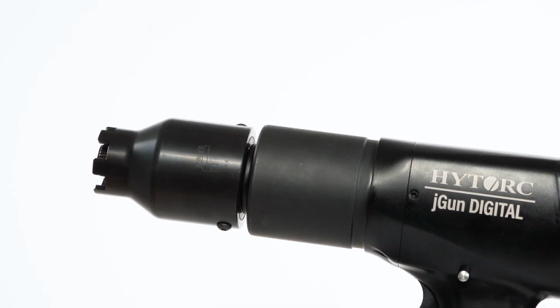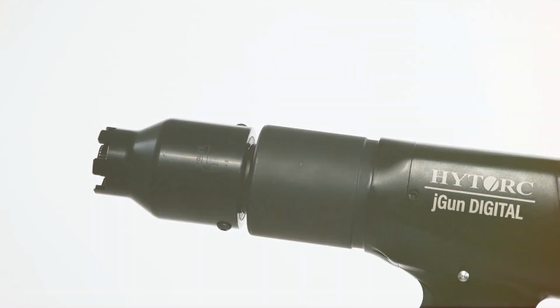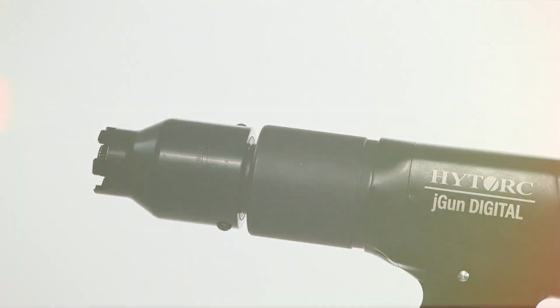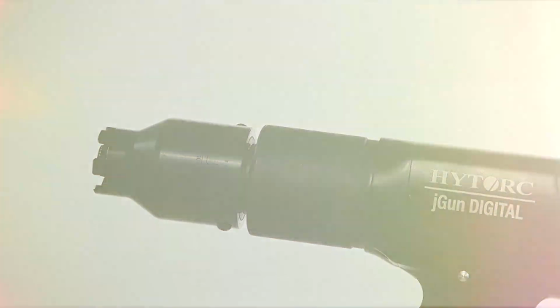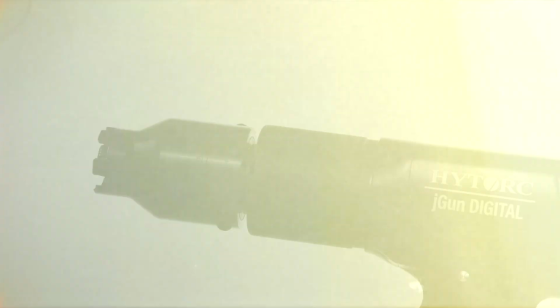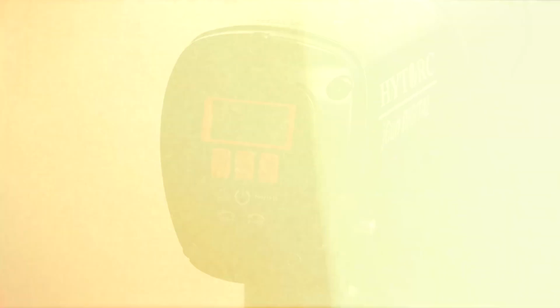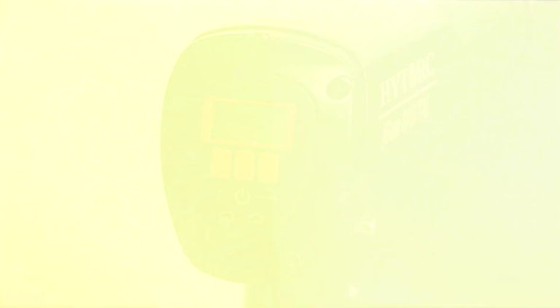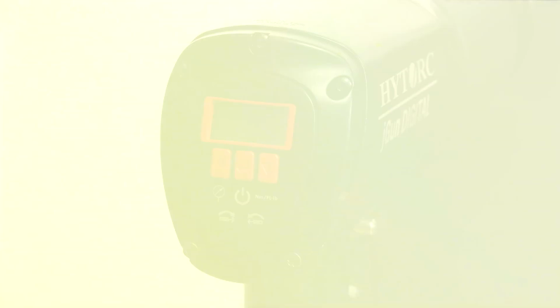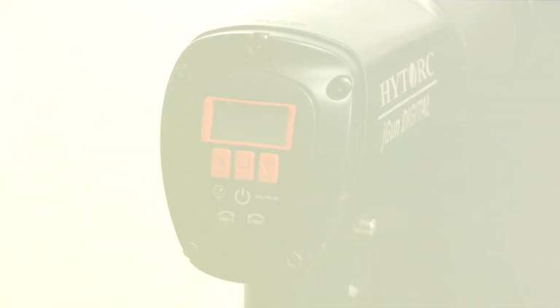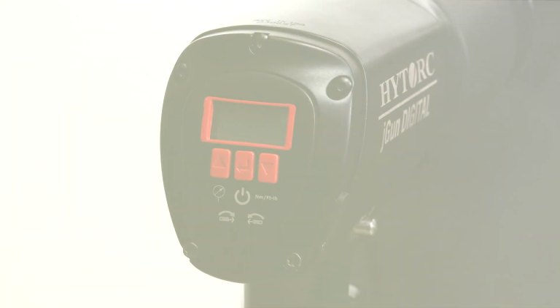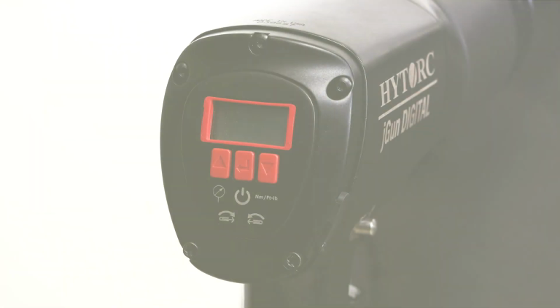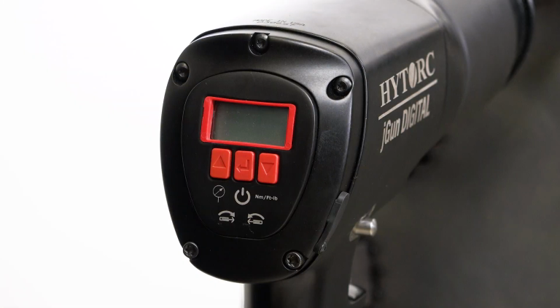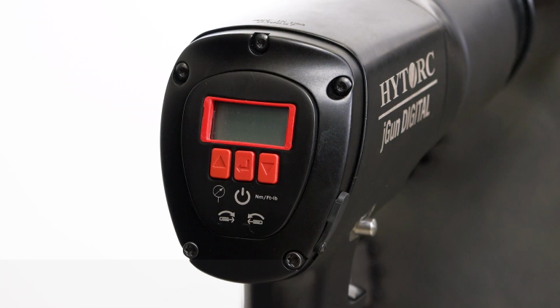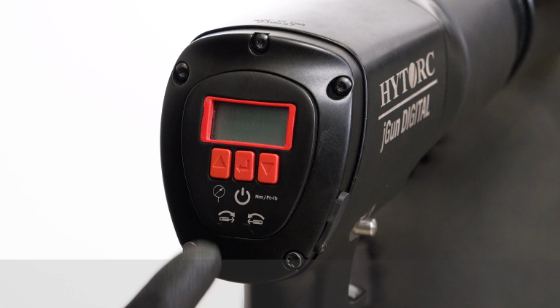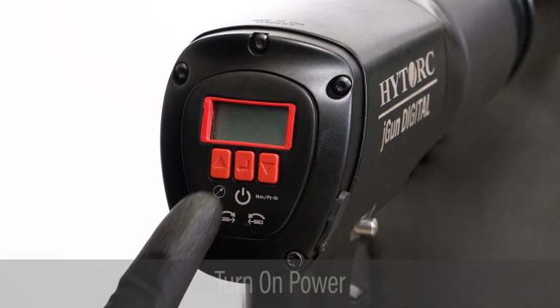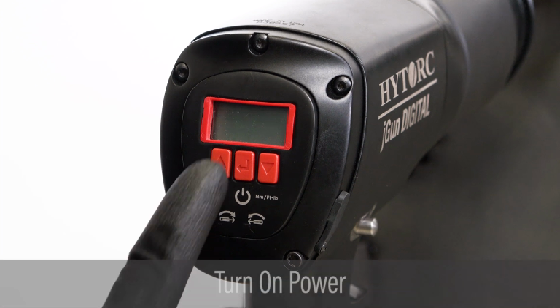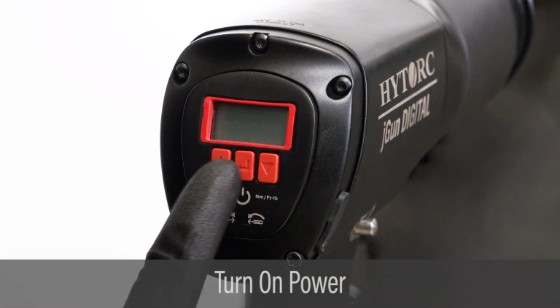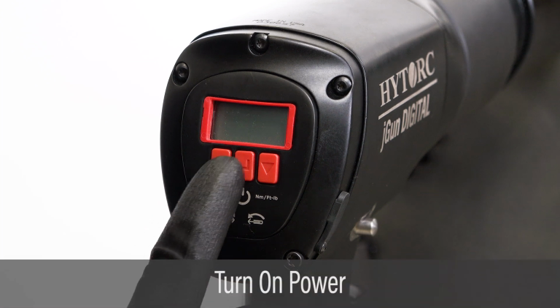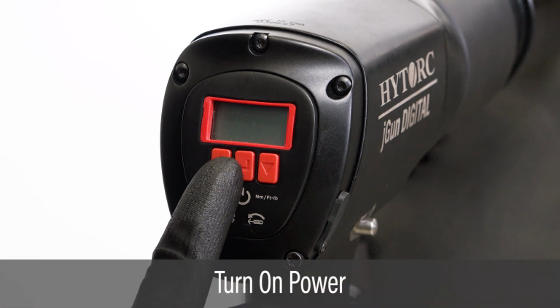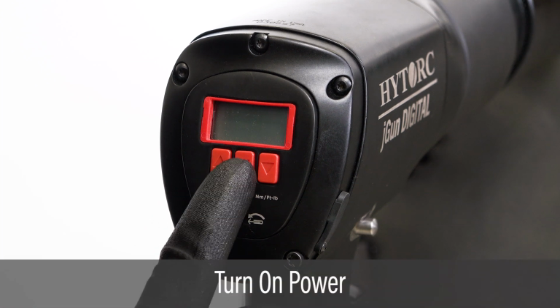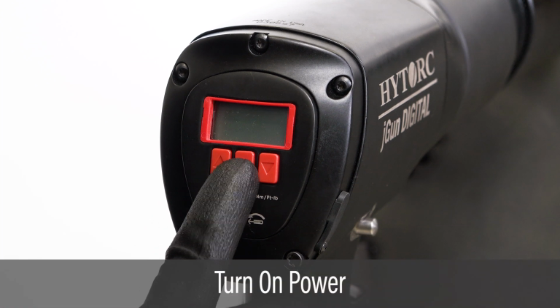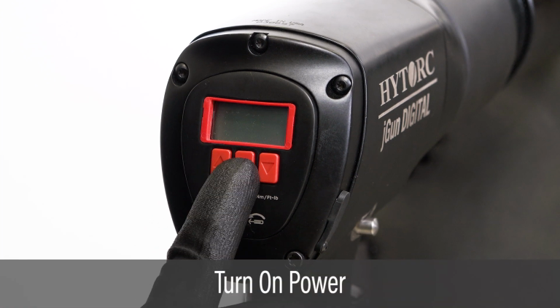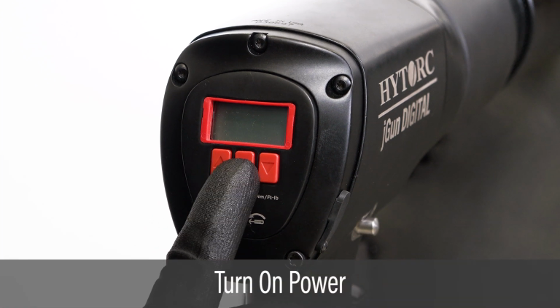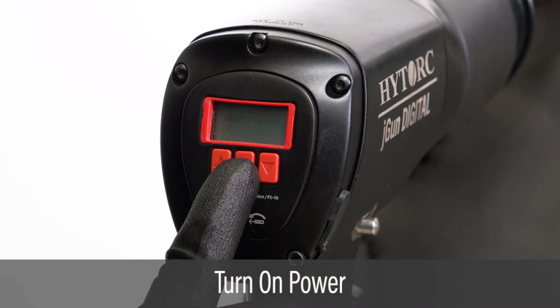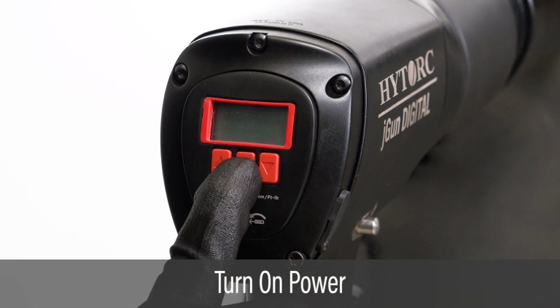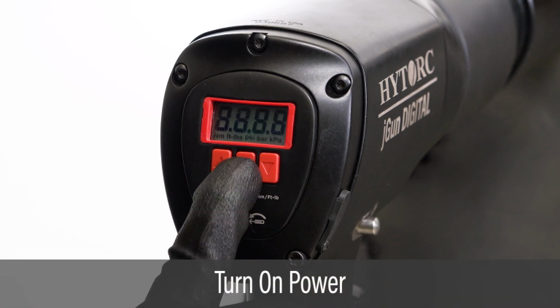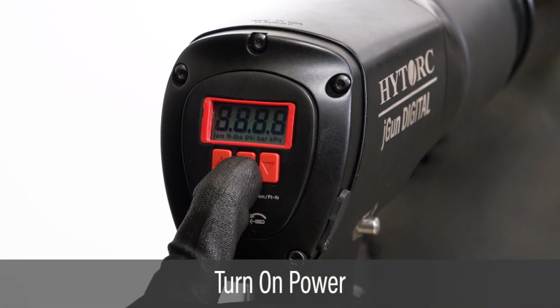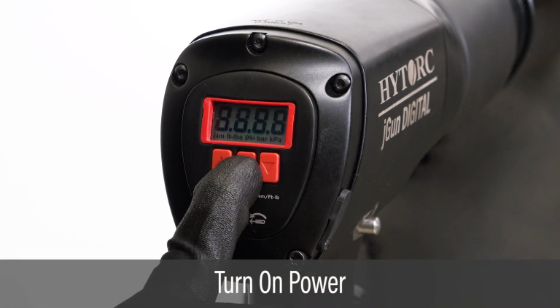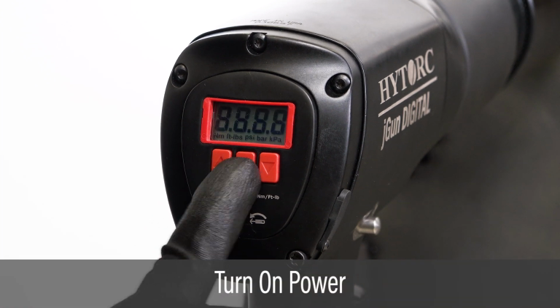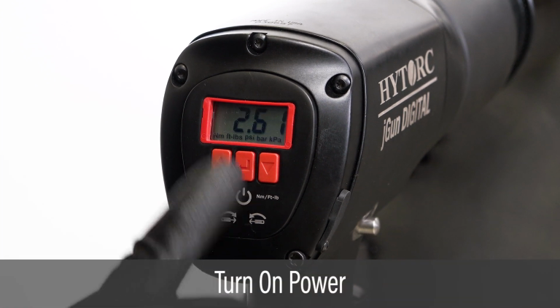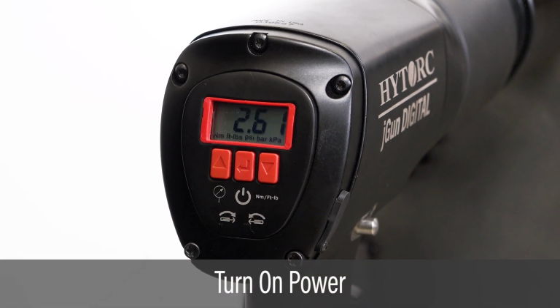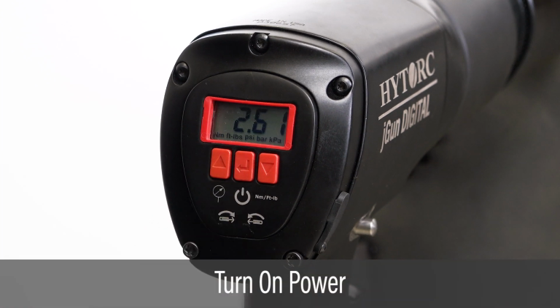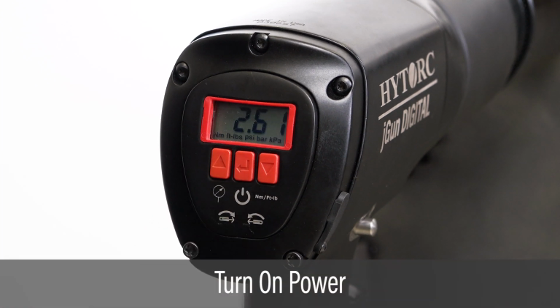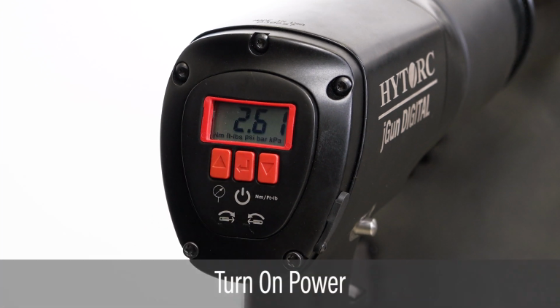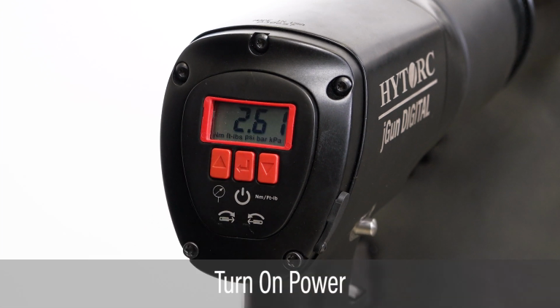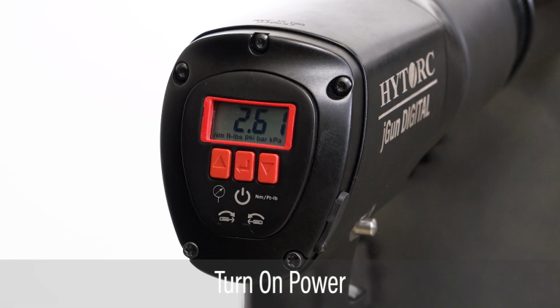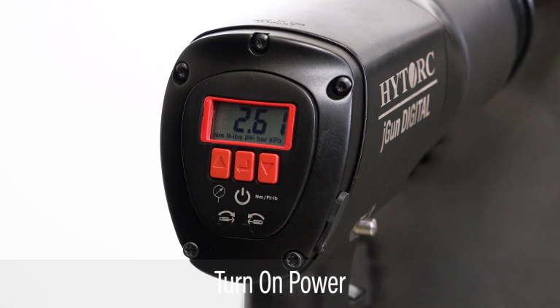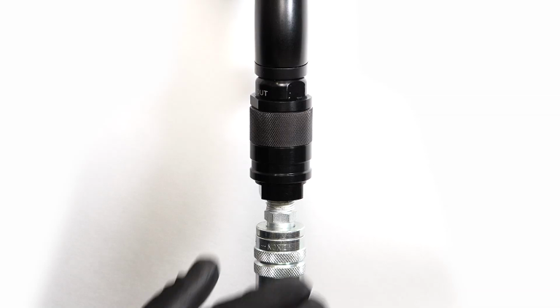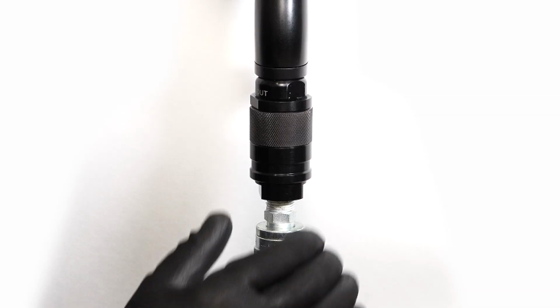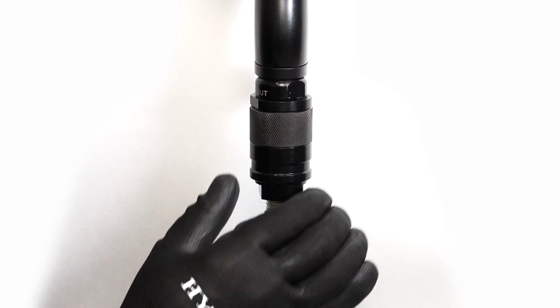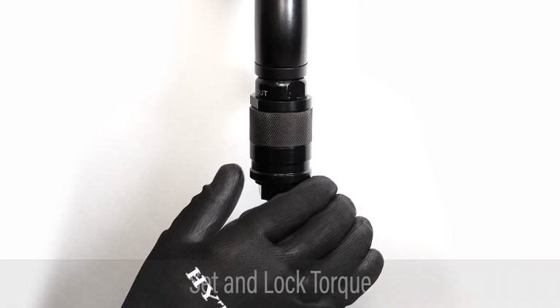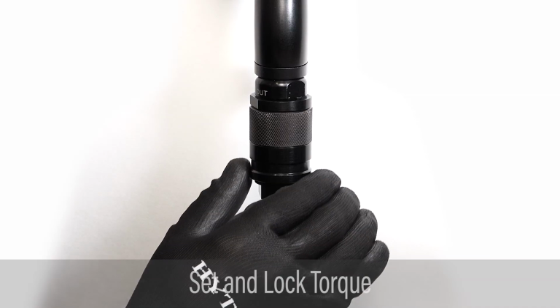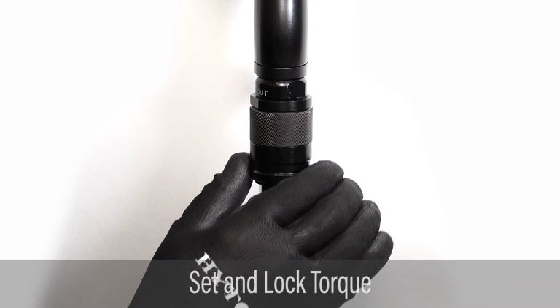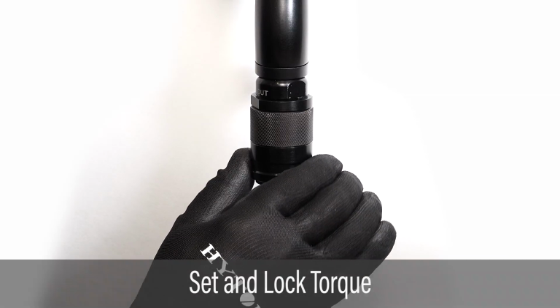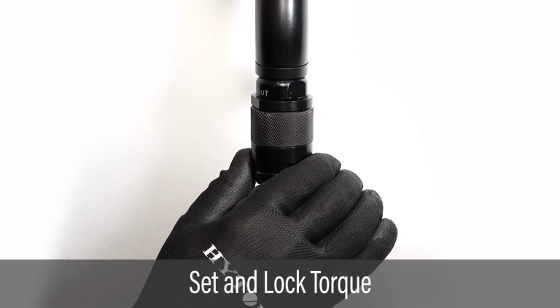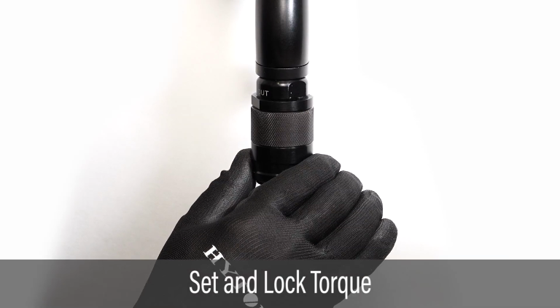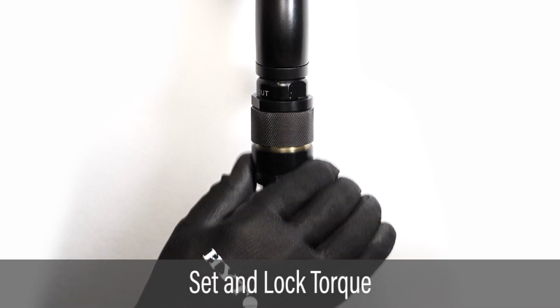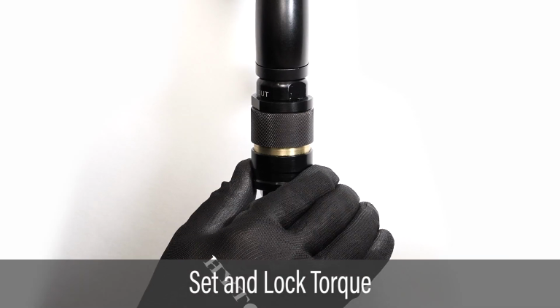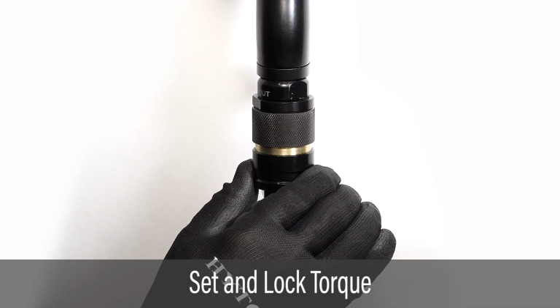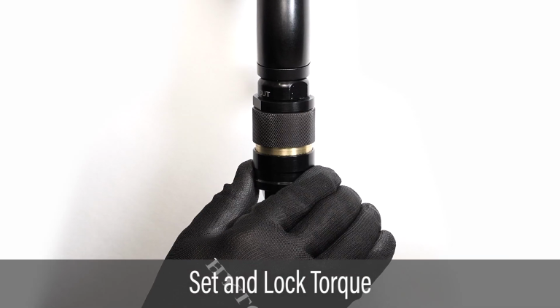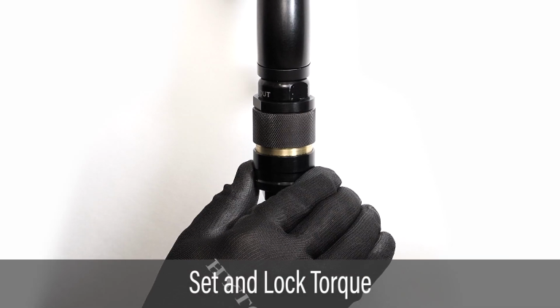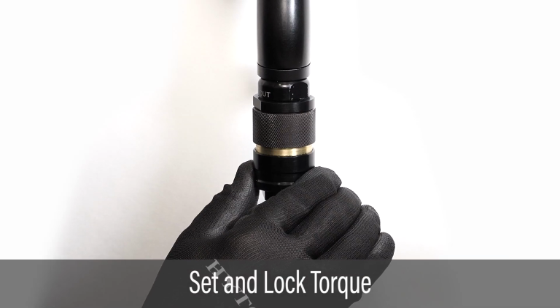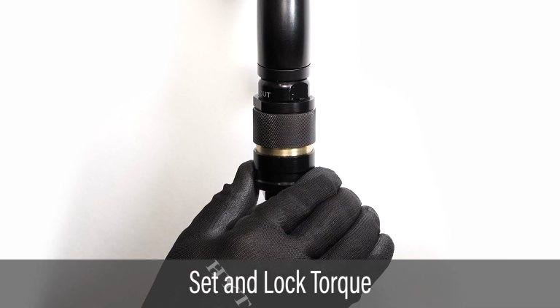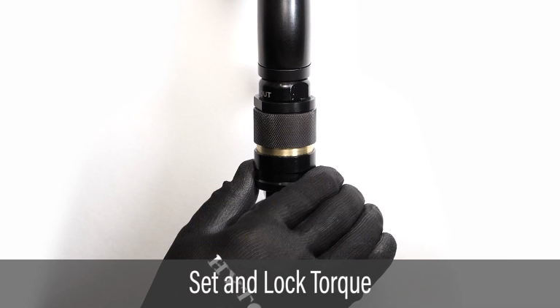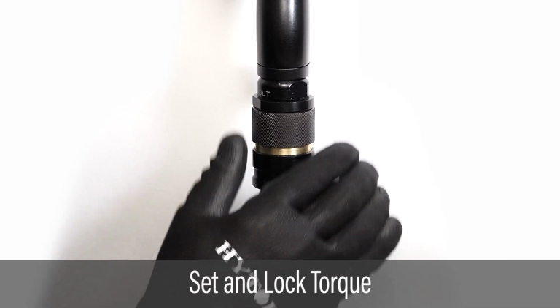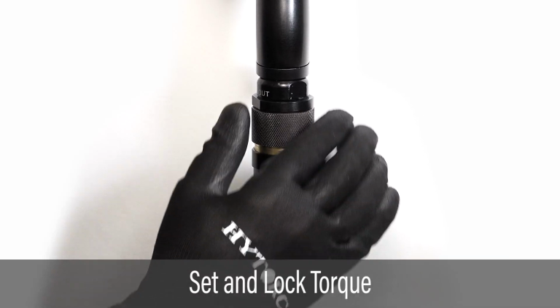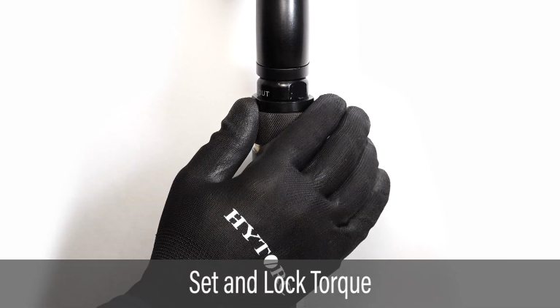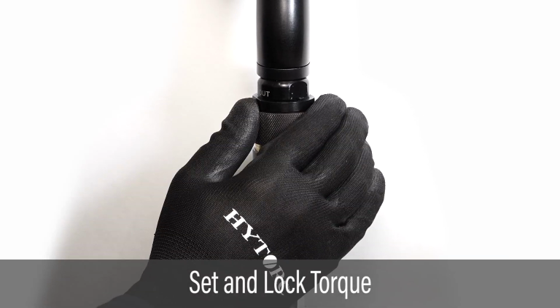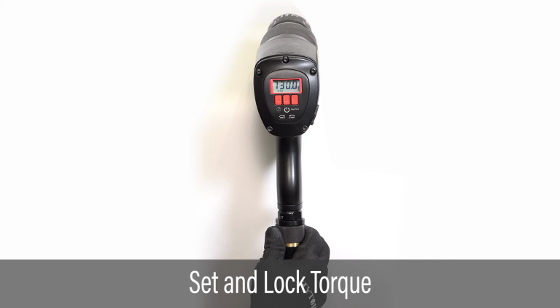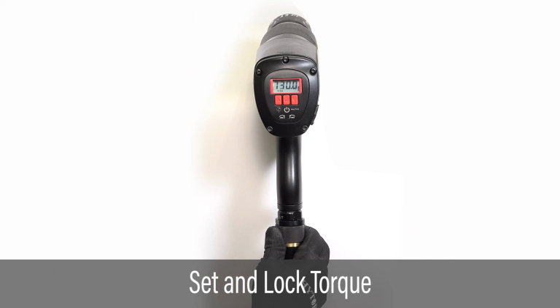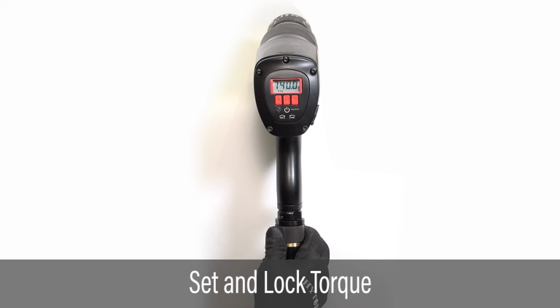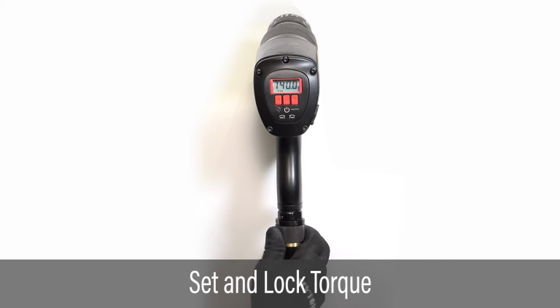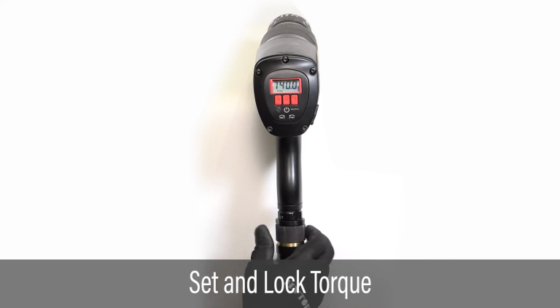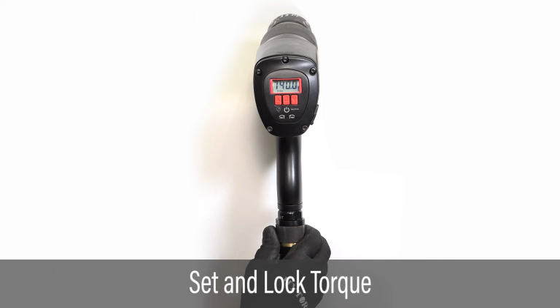Press the center button to power on the display. Adjust and lock the pressure regulator at the target torque.